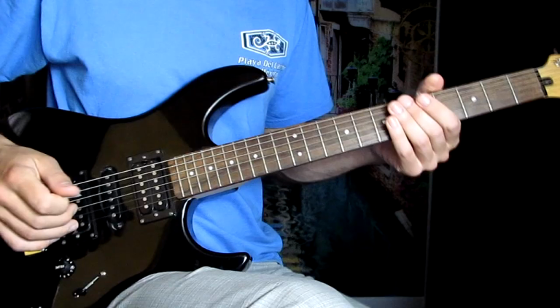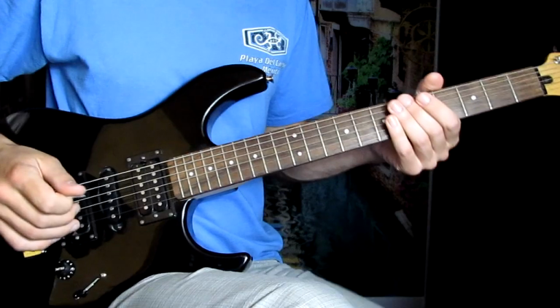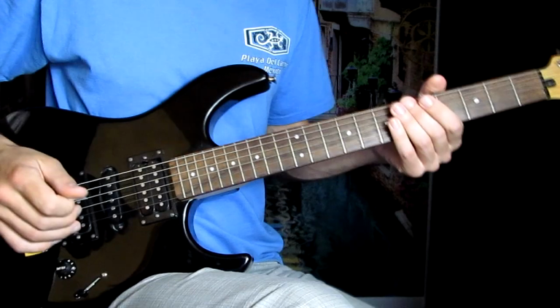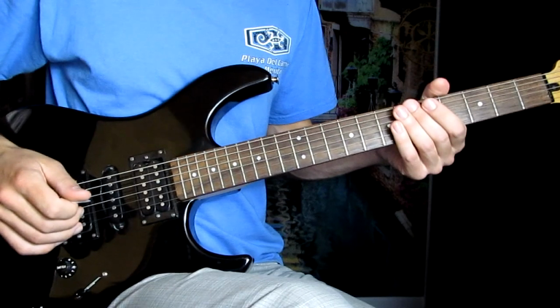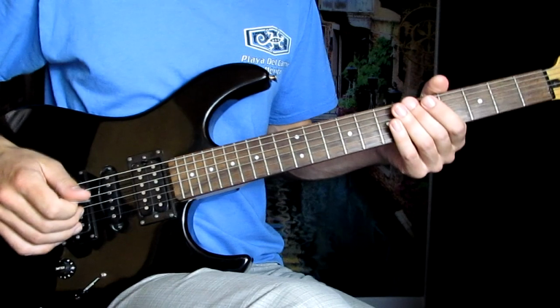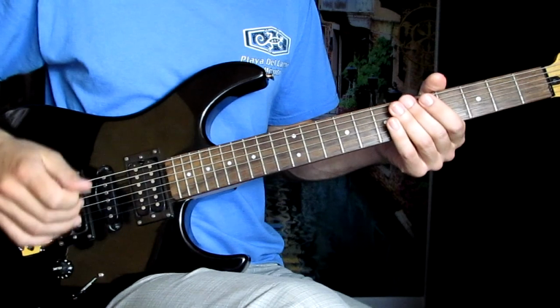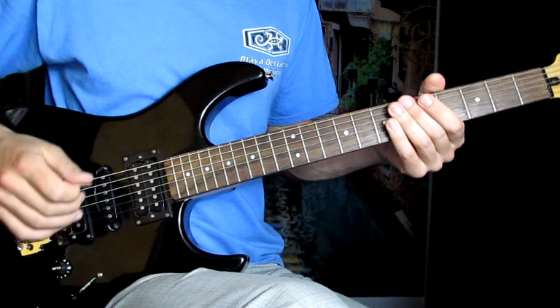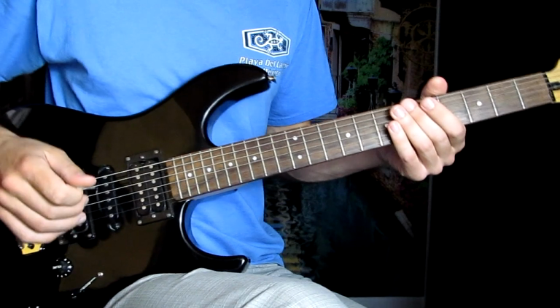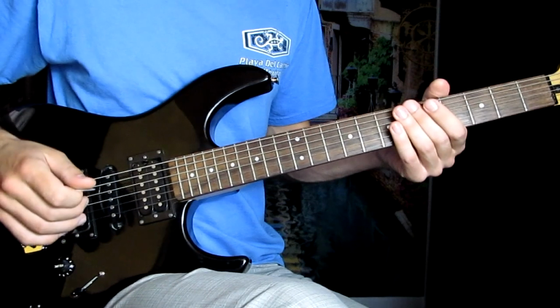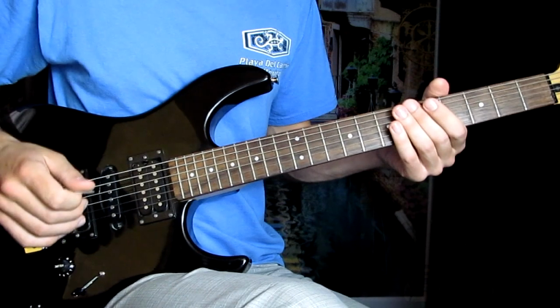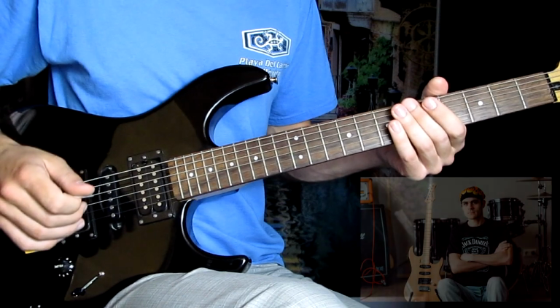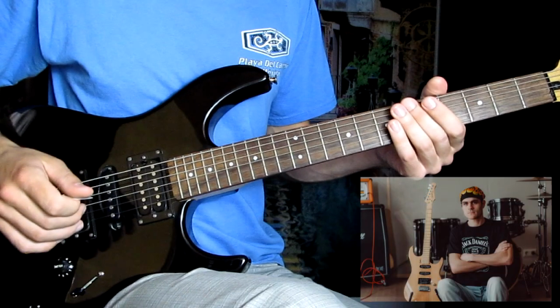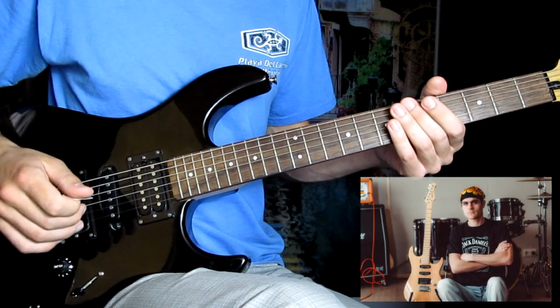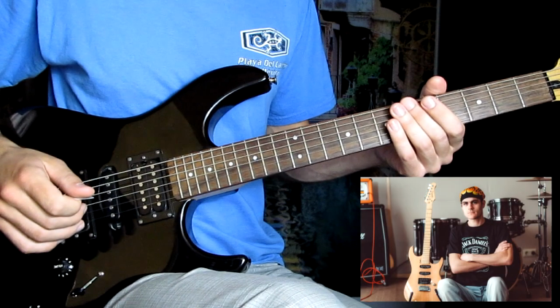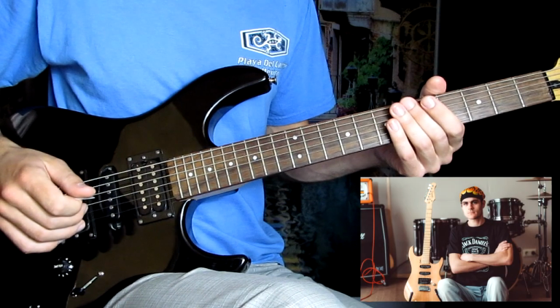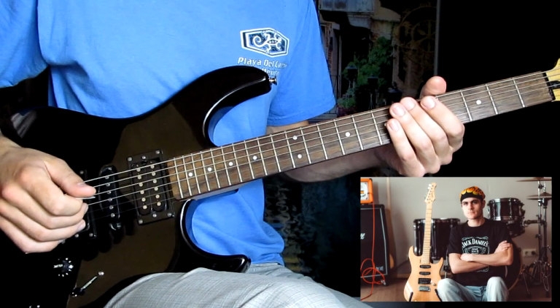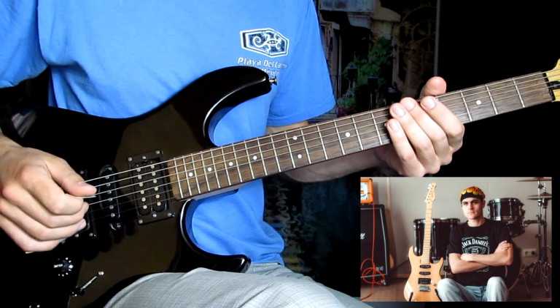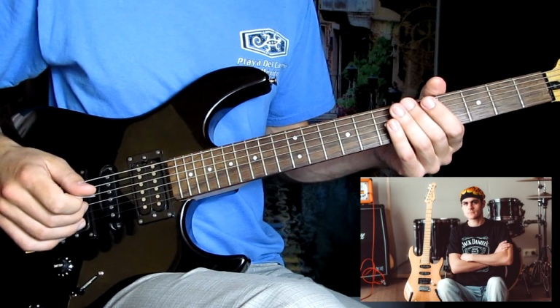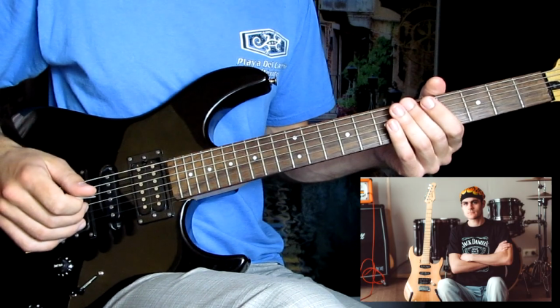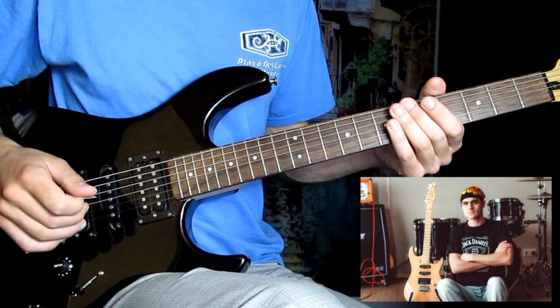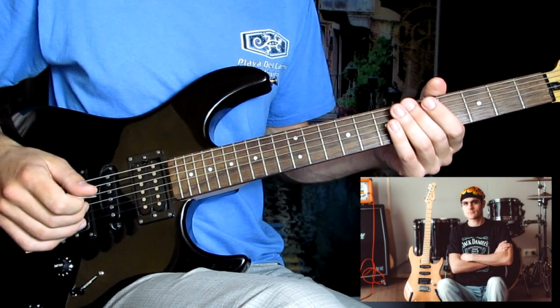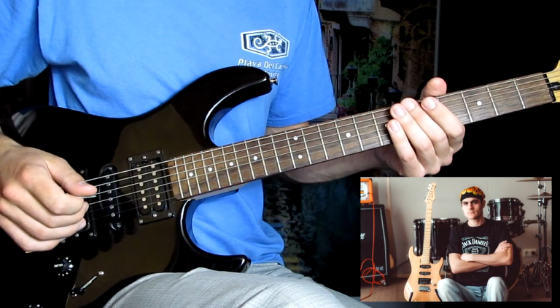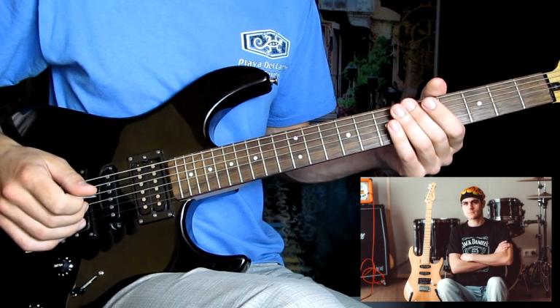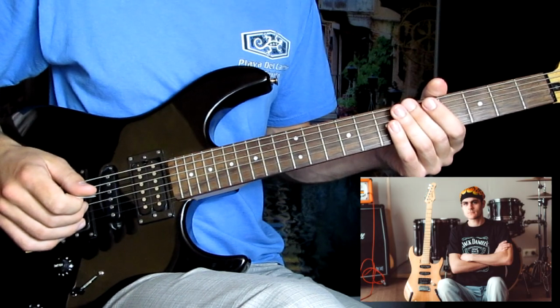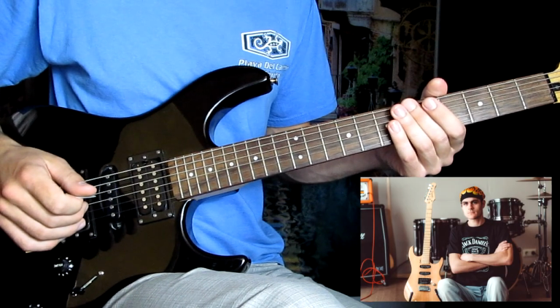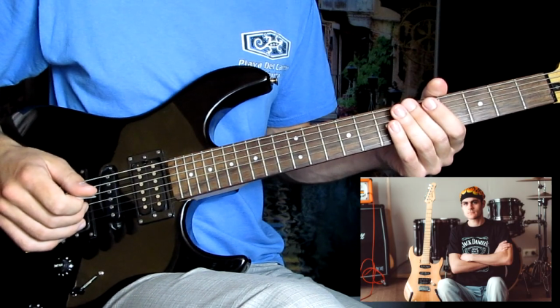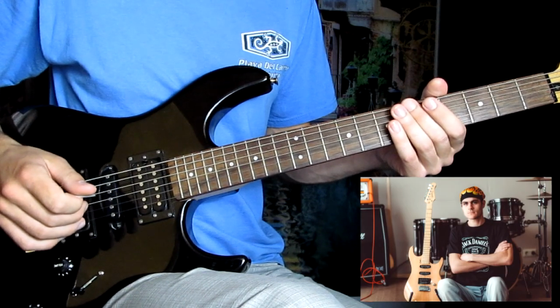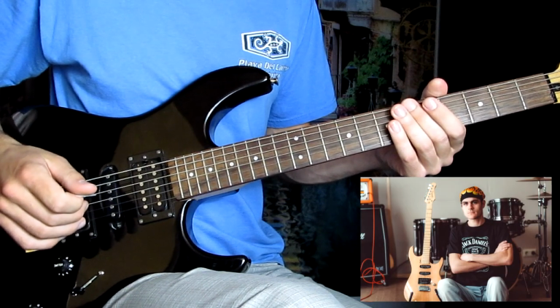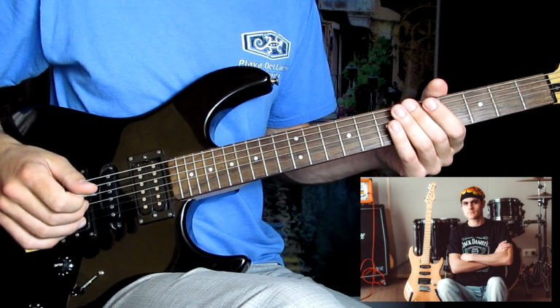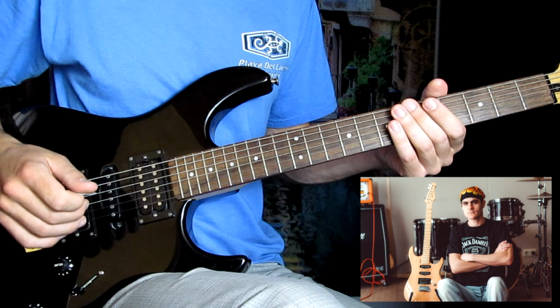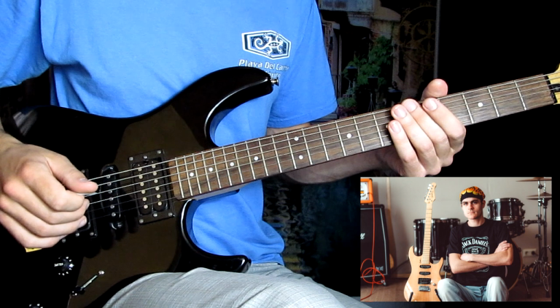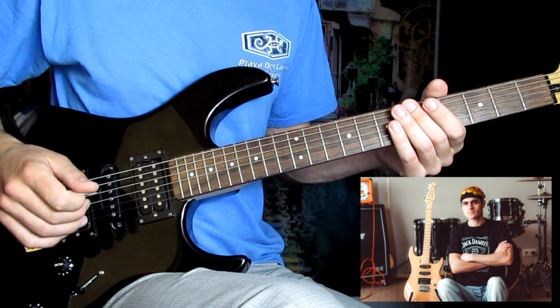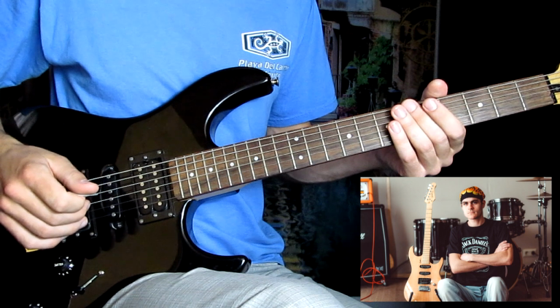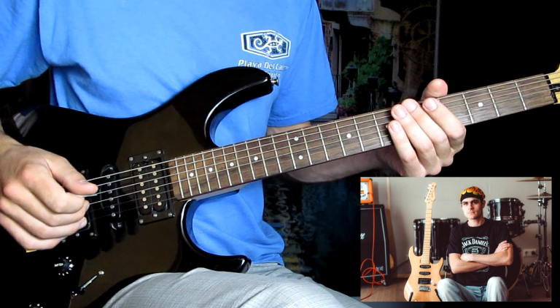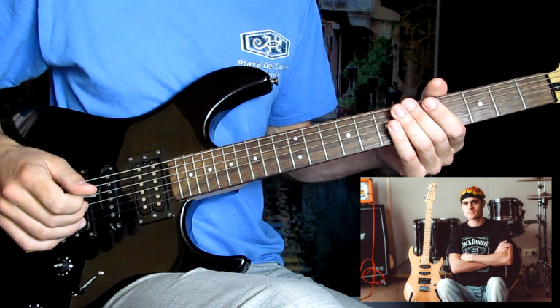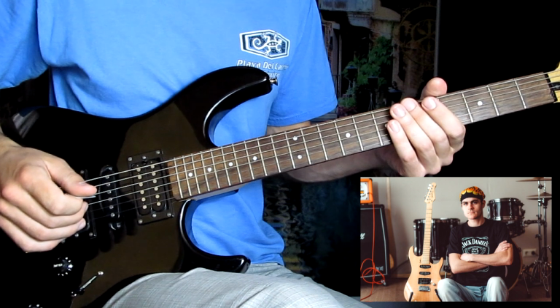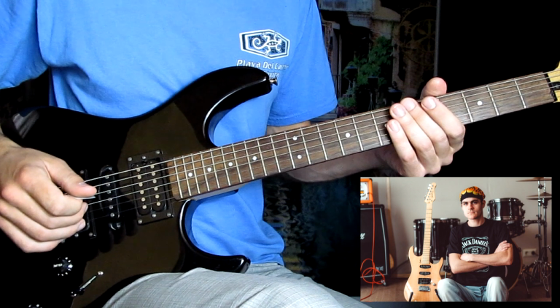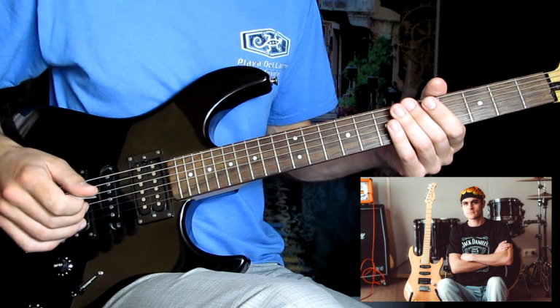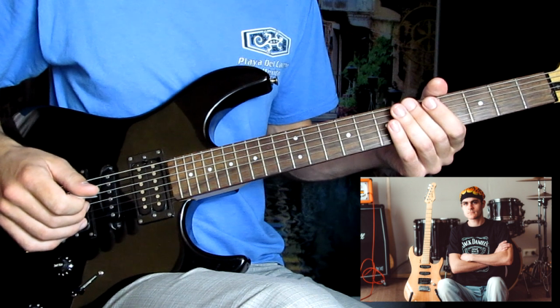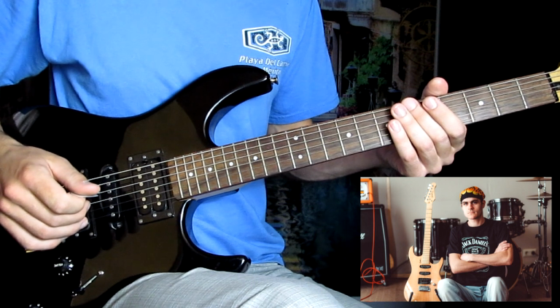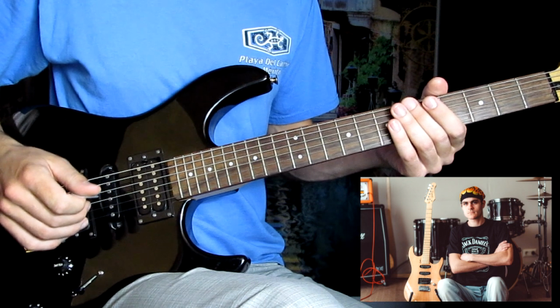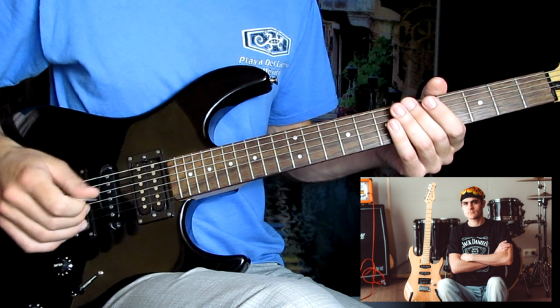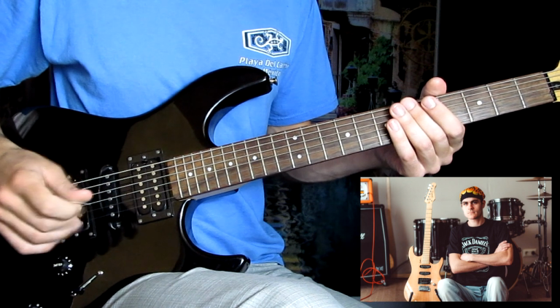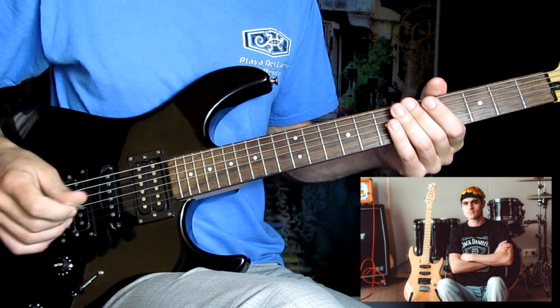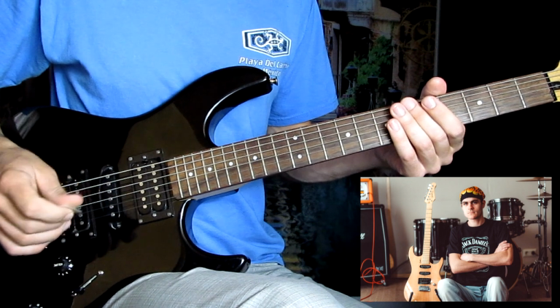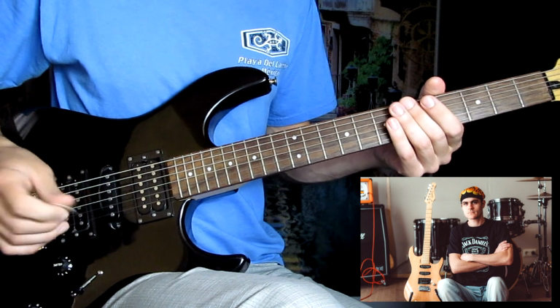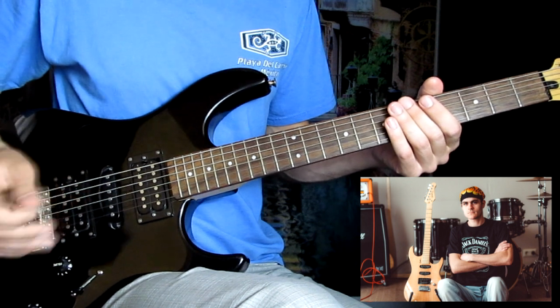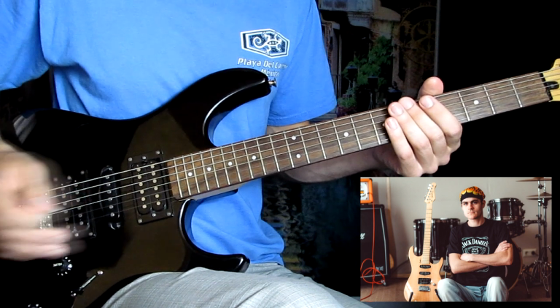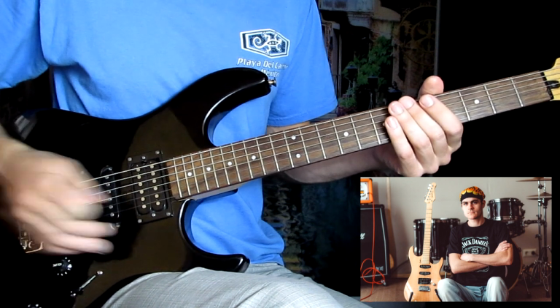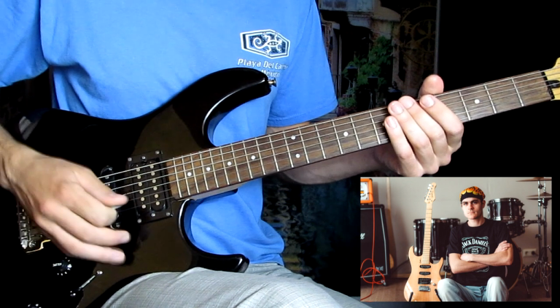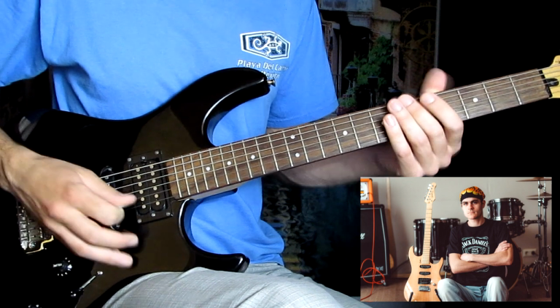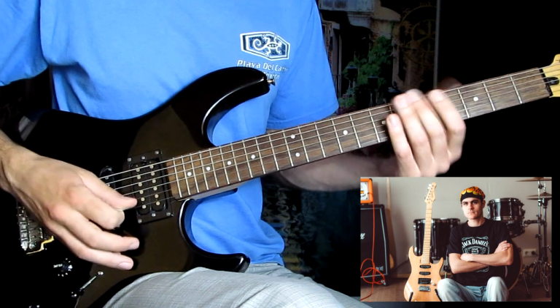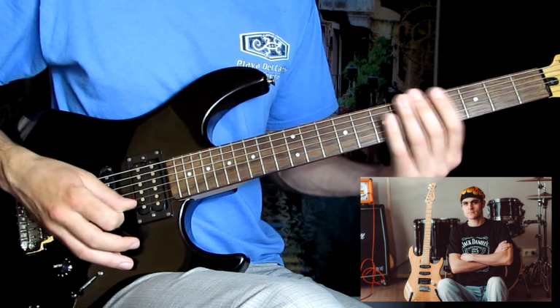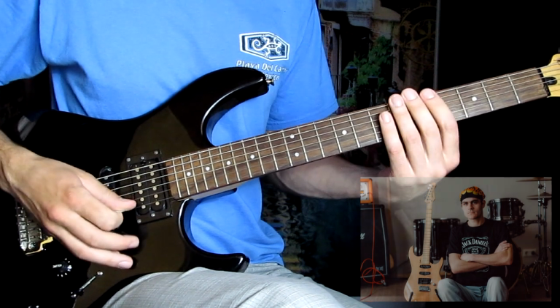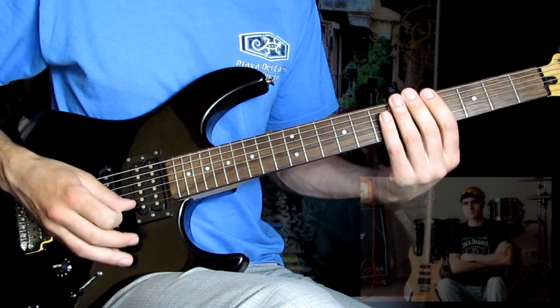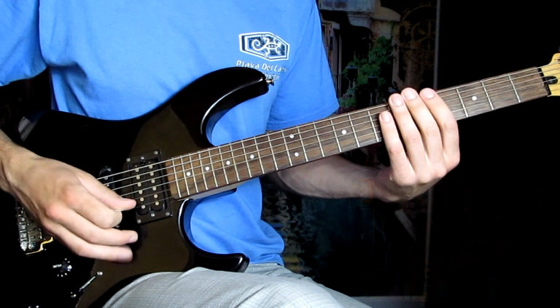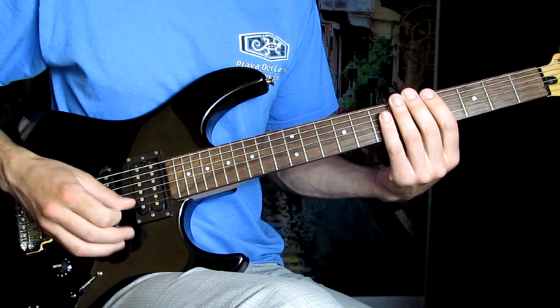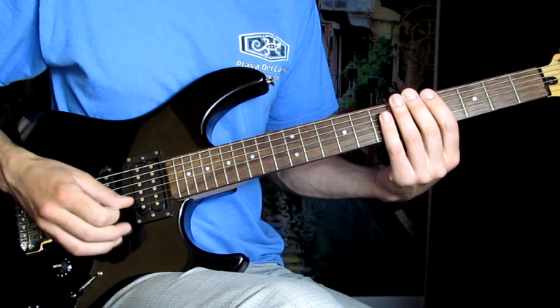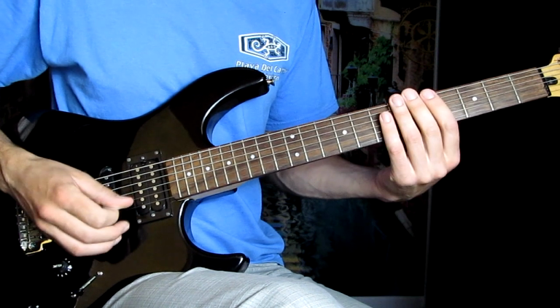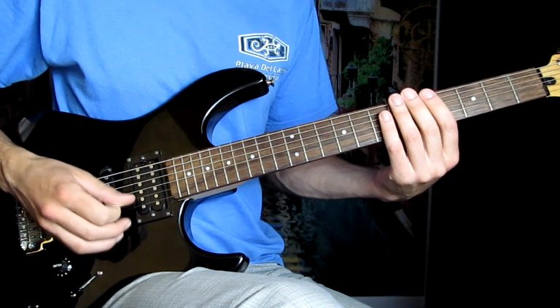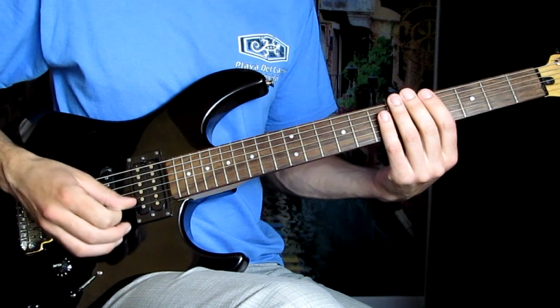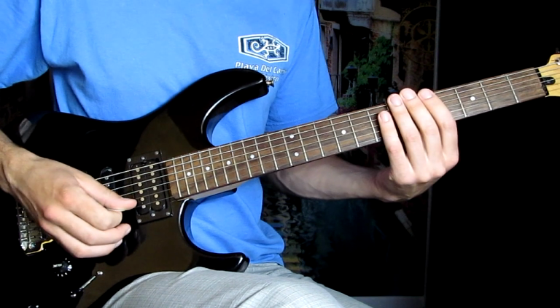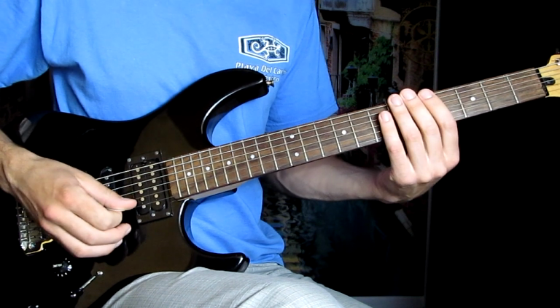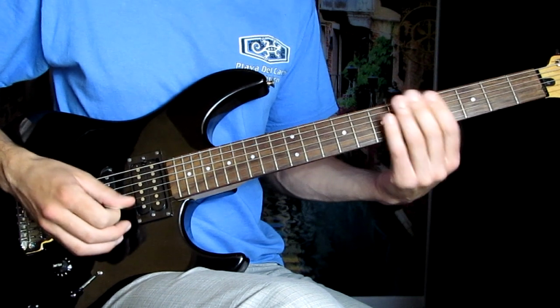Привет, друзья! Сегодня мы с вами будем играть Disturbed. Настройтесь в пониженный строй — дроп до диез.